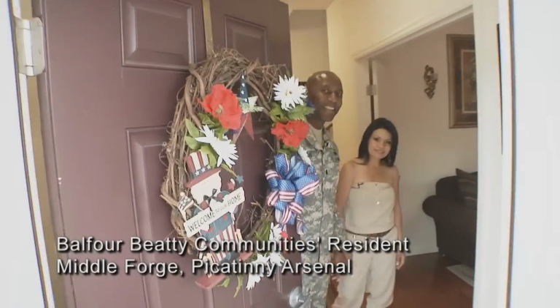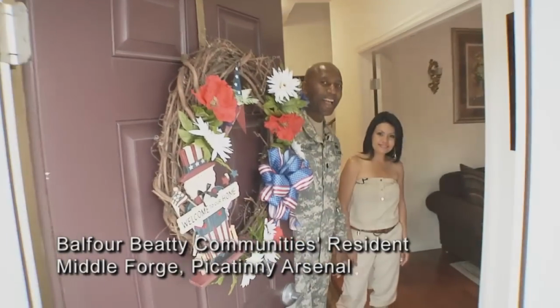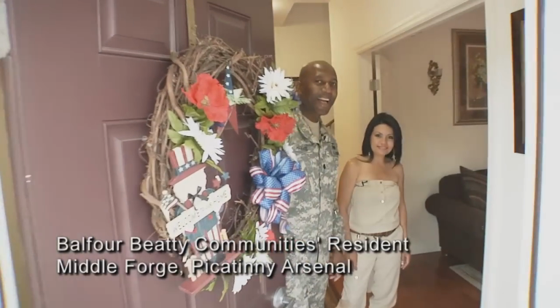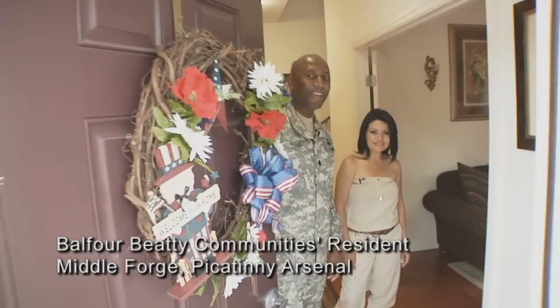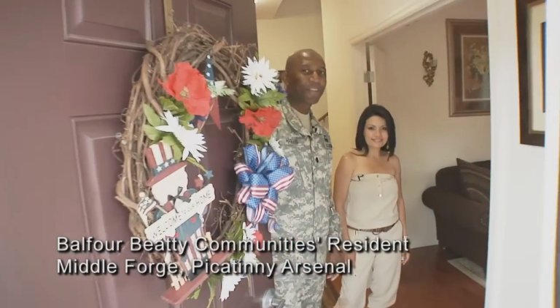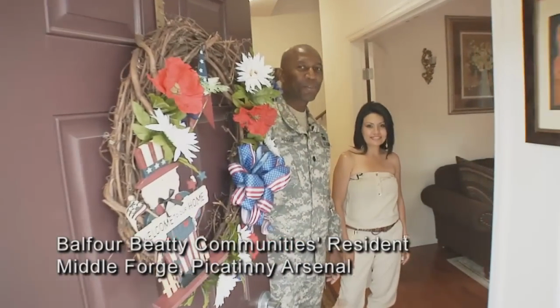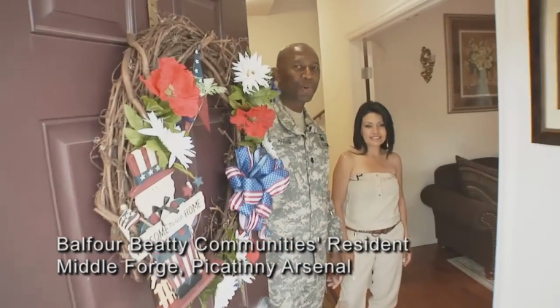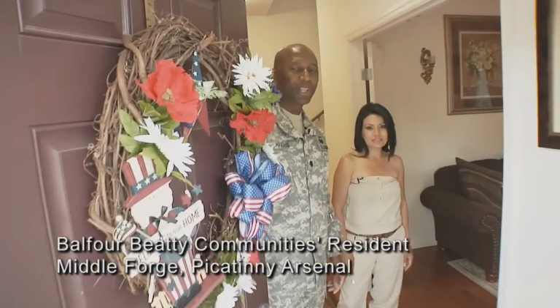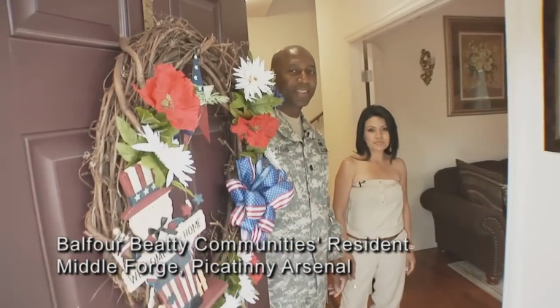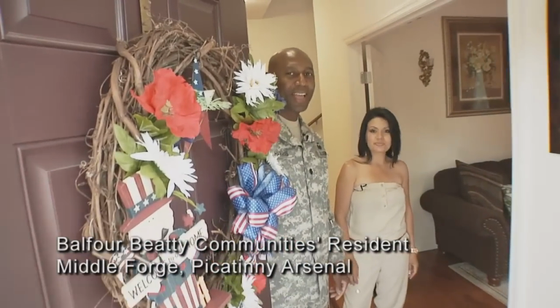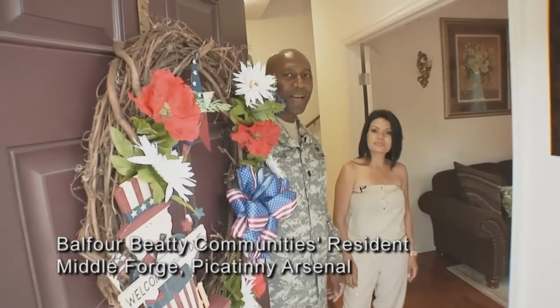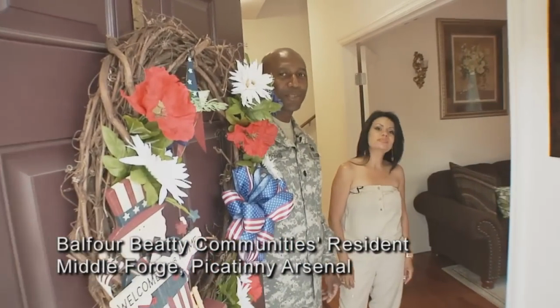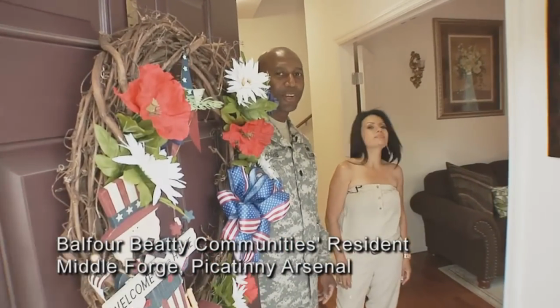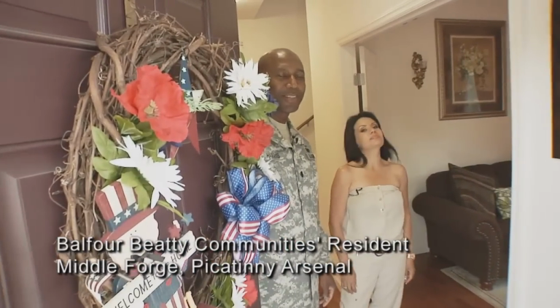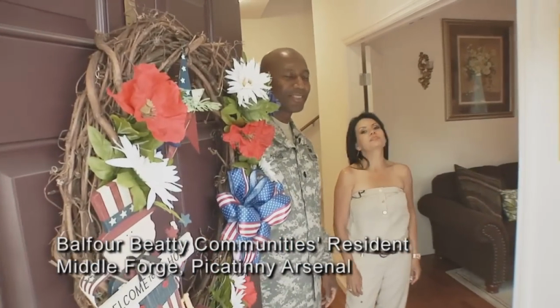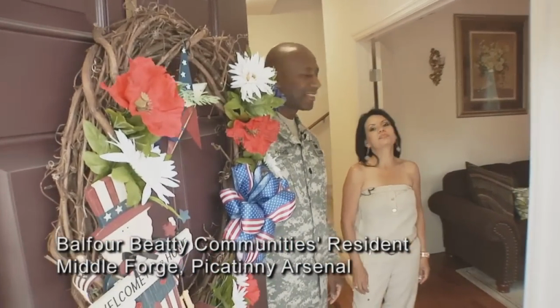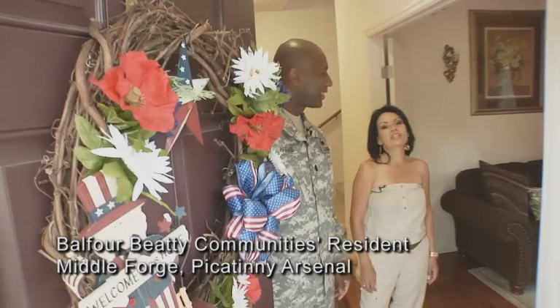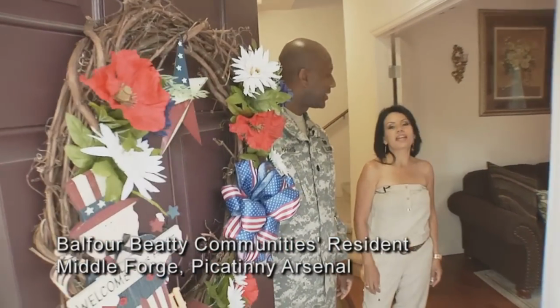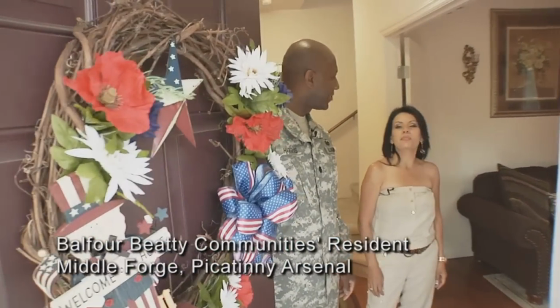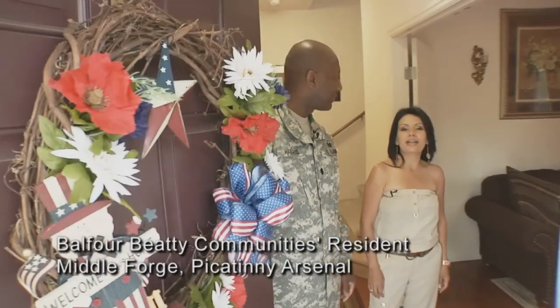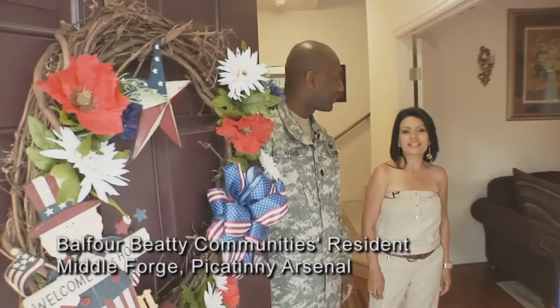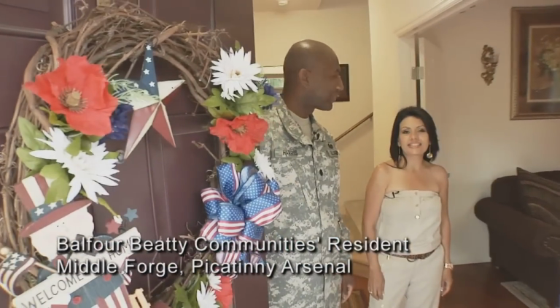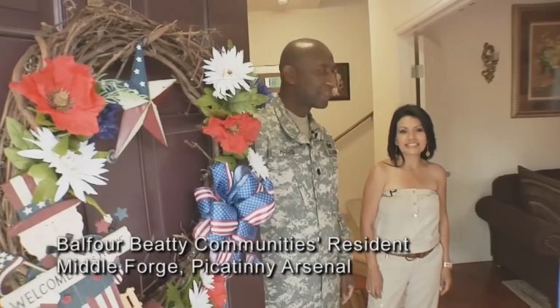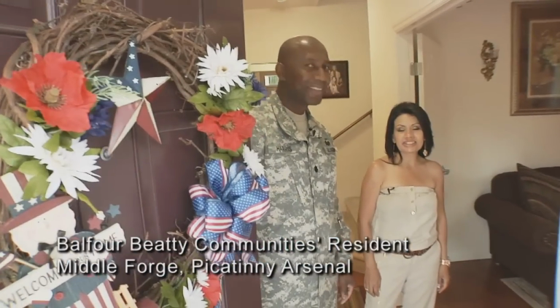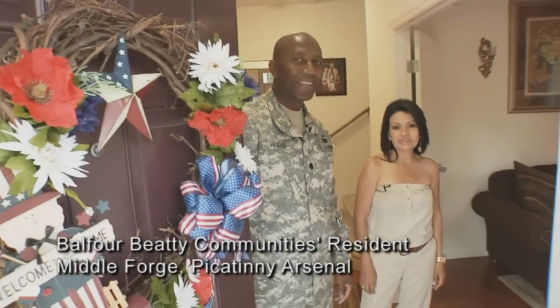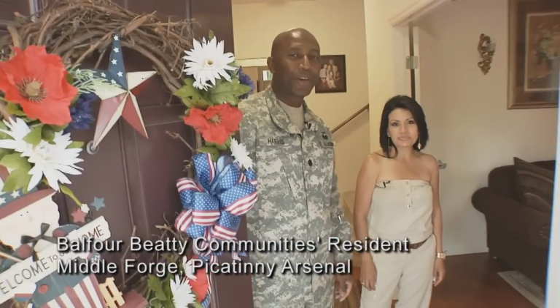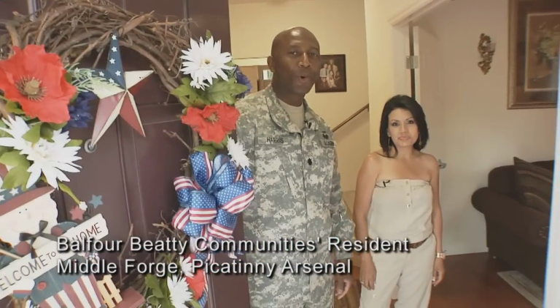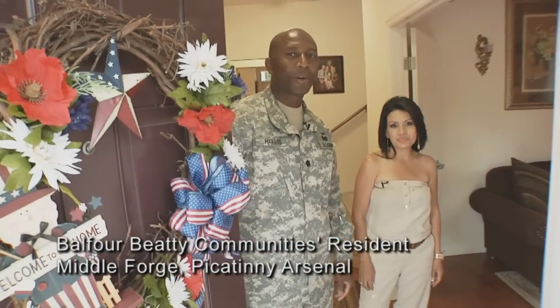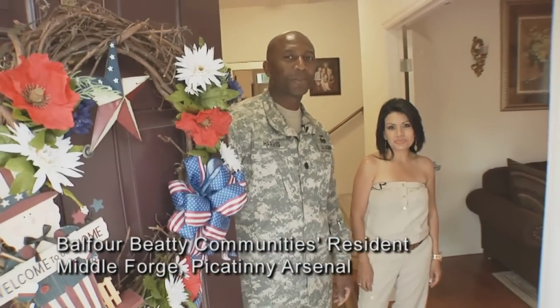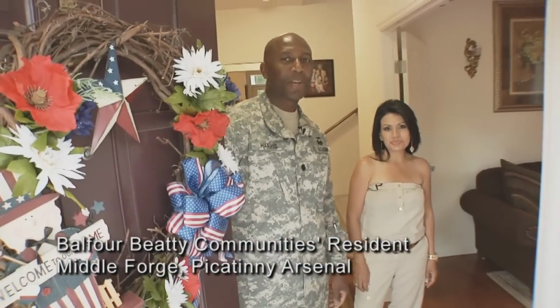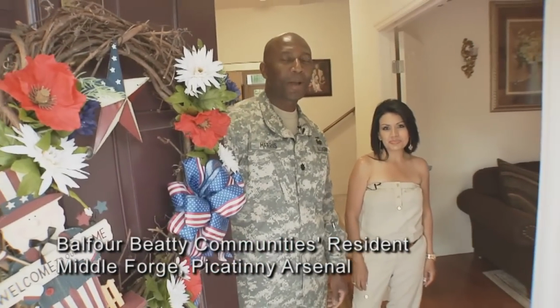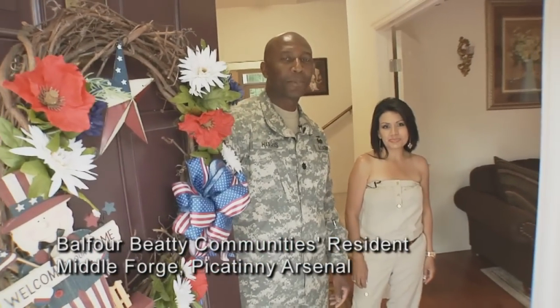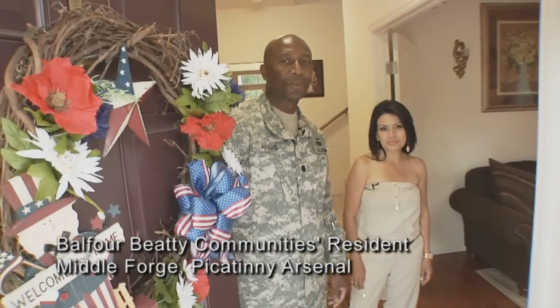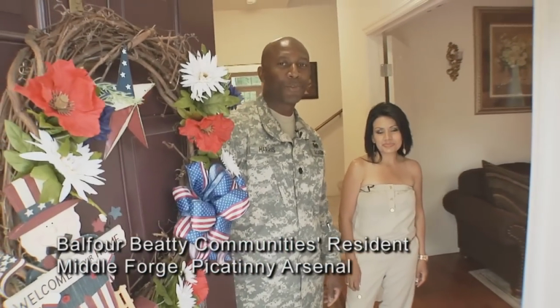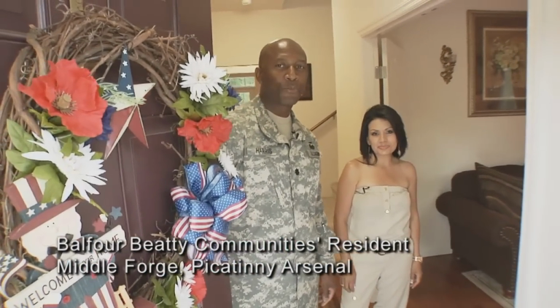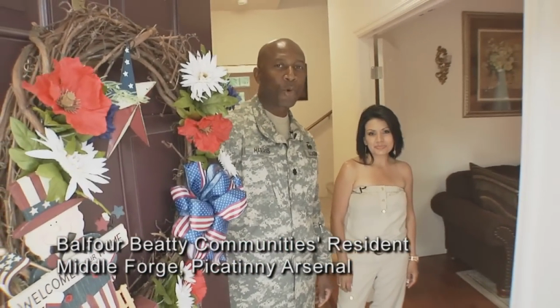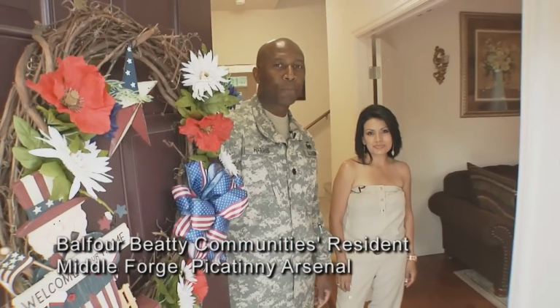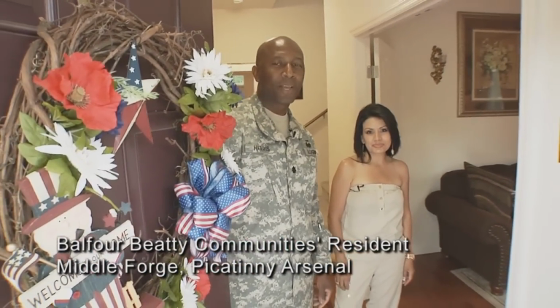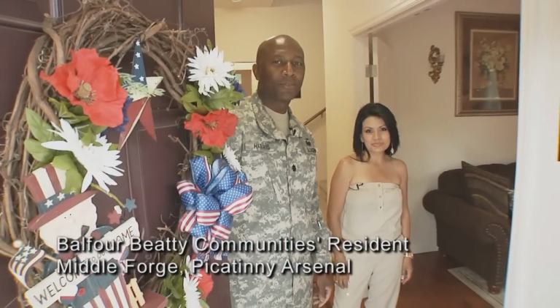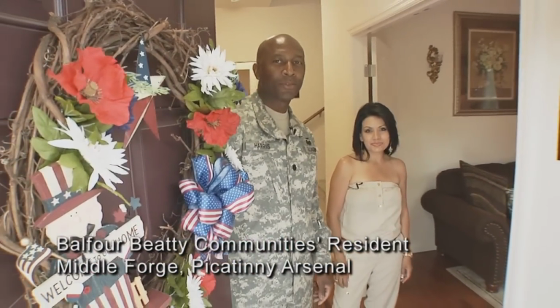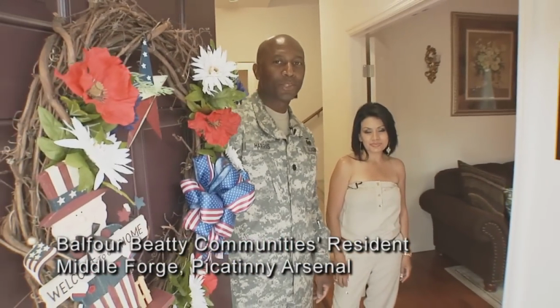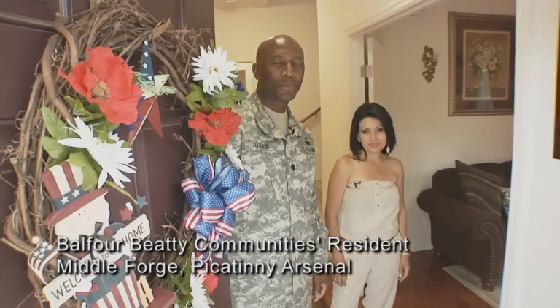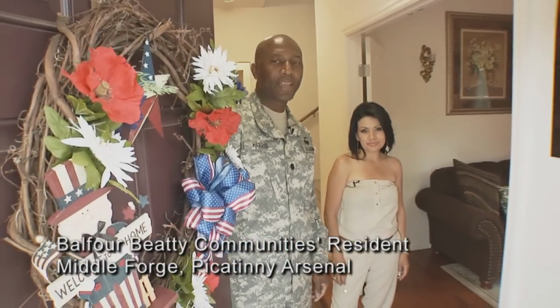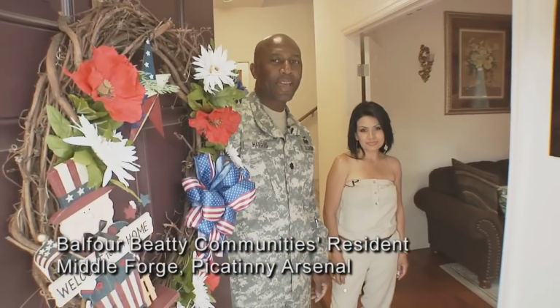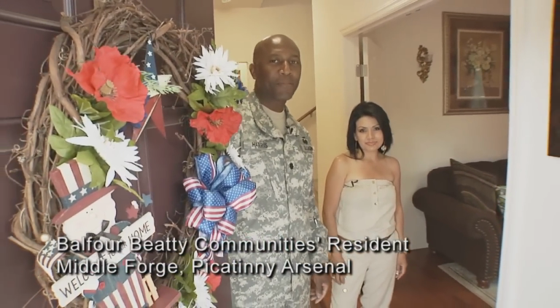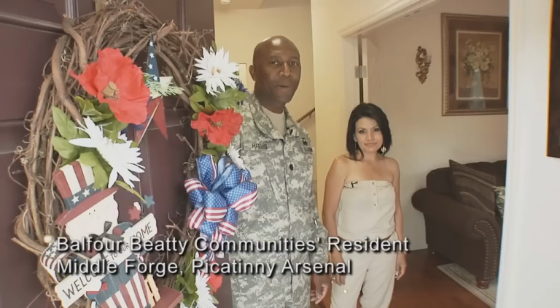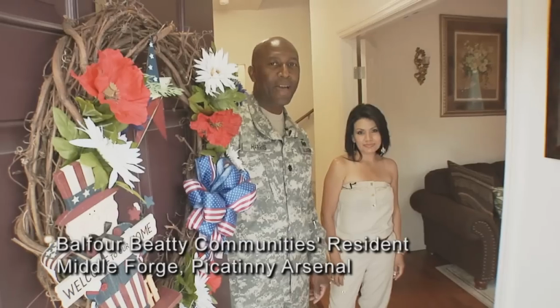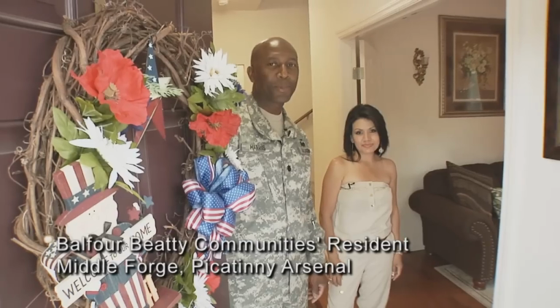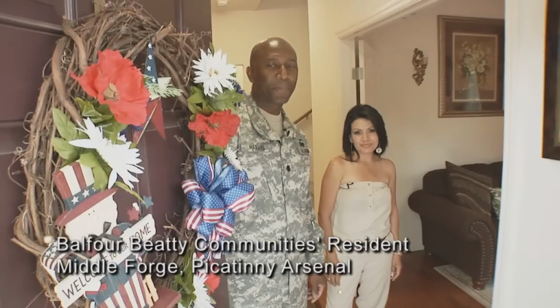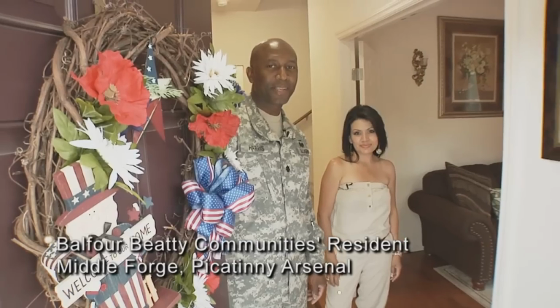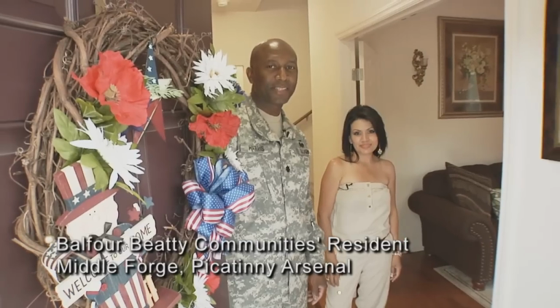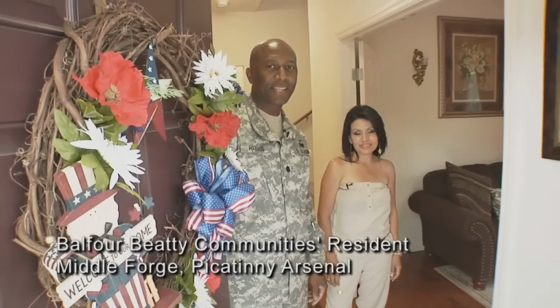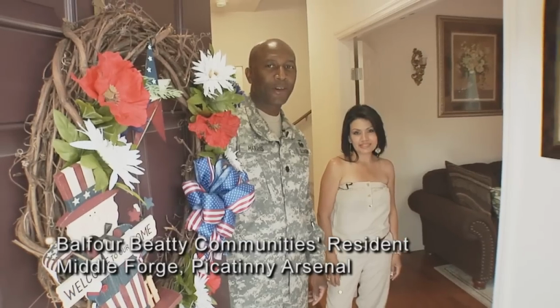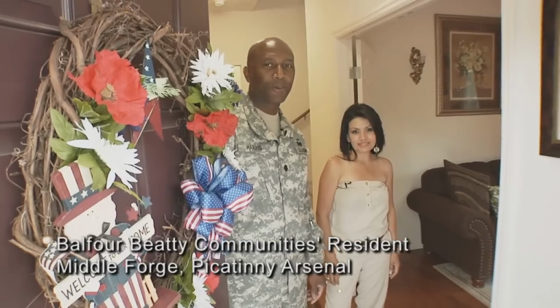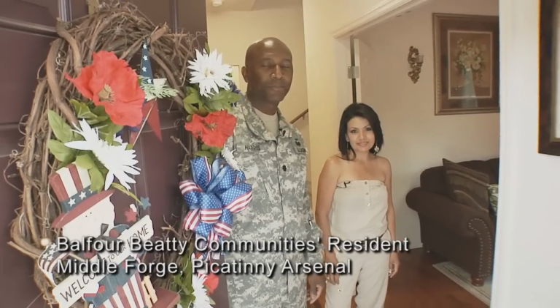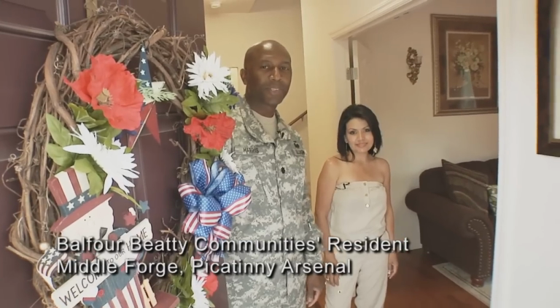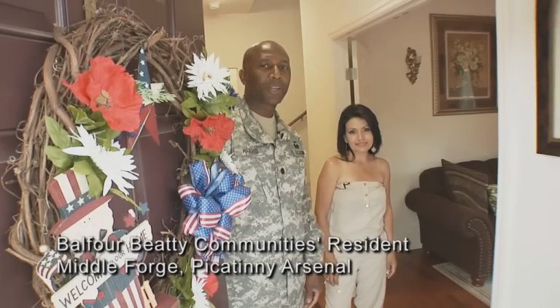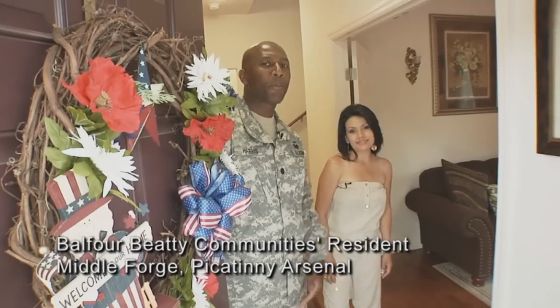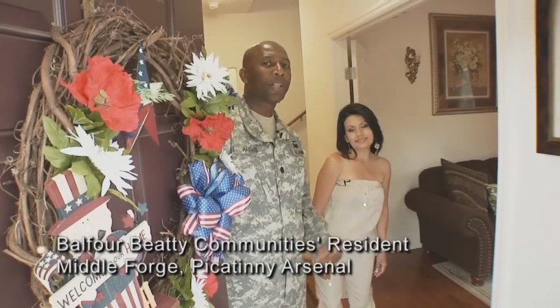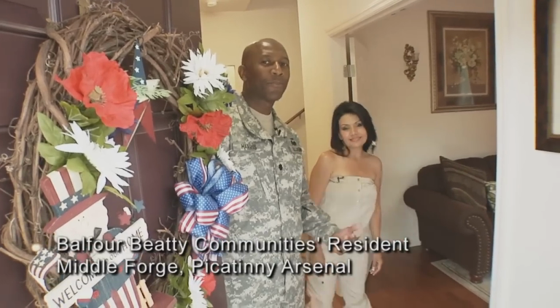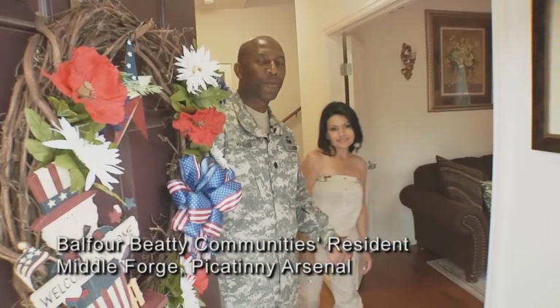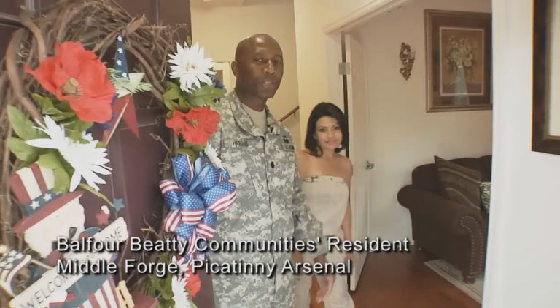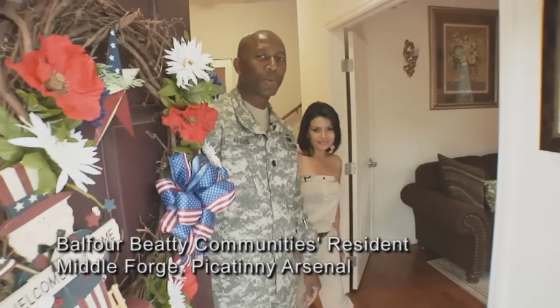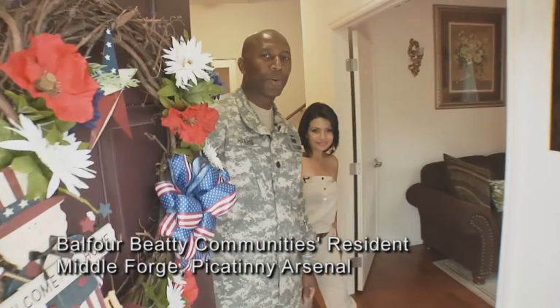Hi, good morning. I'm Terrace. And Monica. And welcome to our beautiful four bedroom, two and a half bath, Picatinny home. Come on in for a tour.